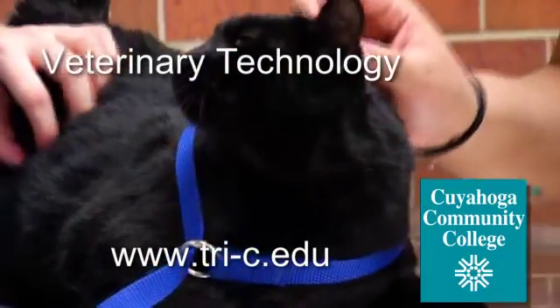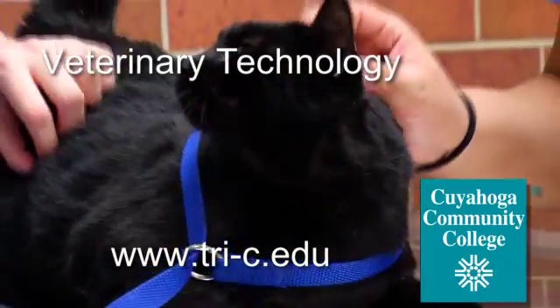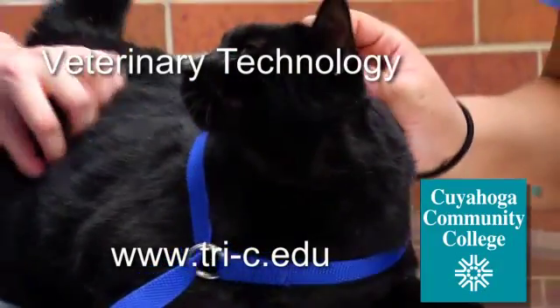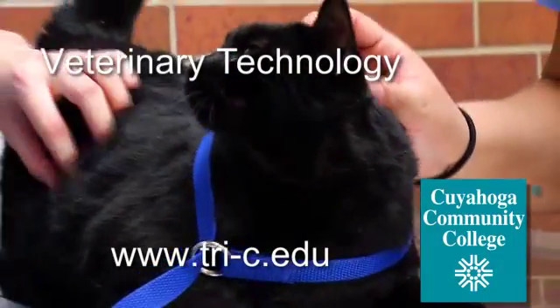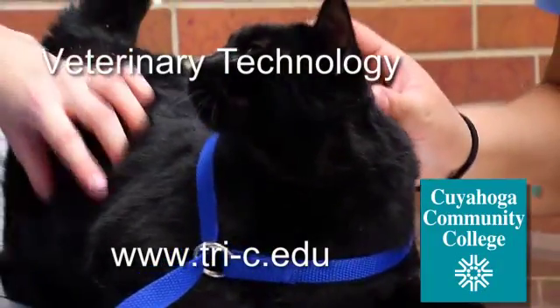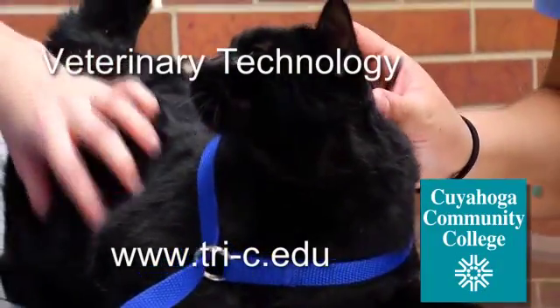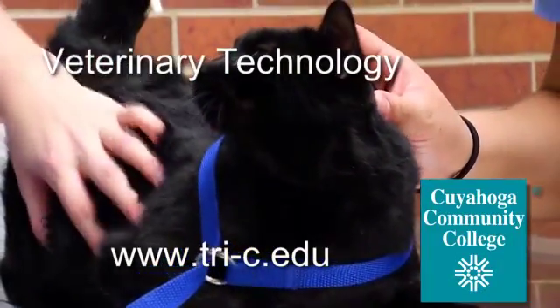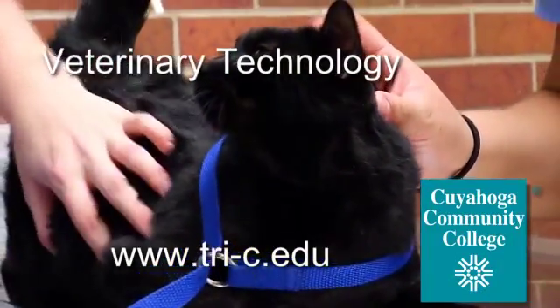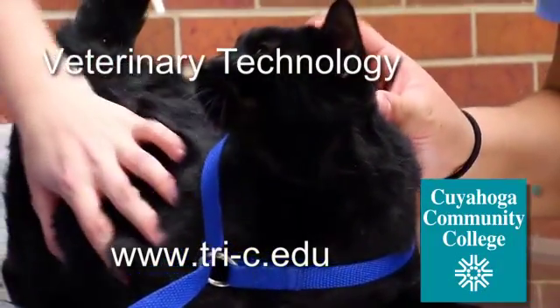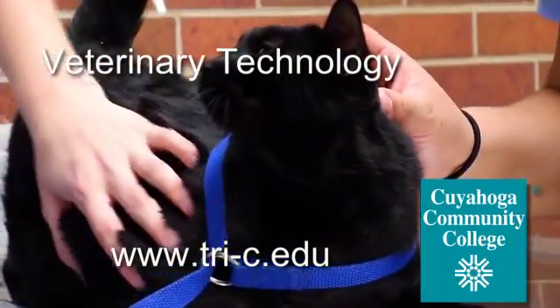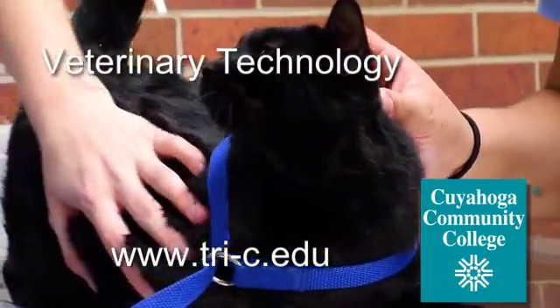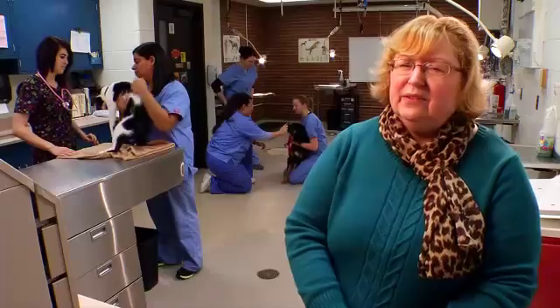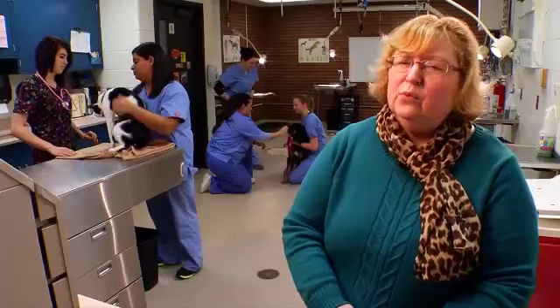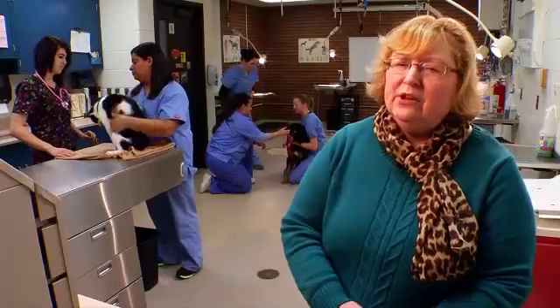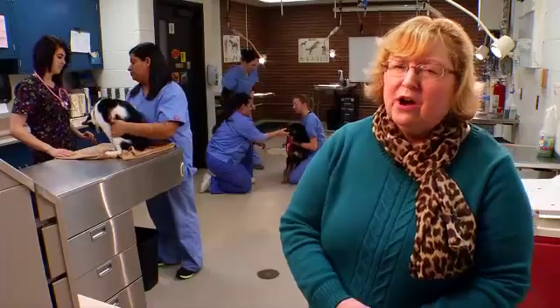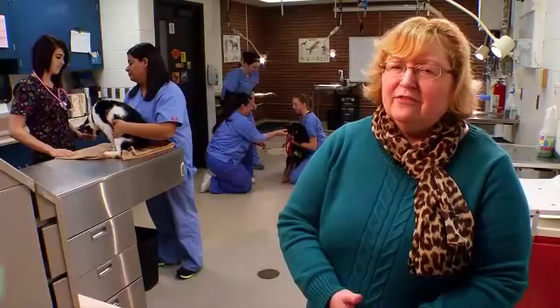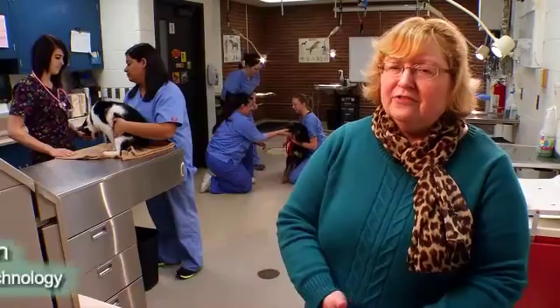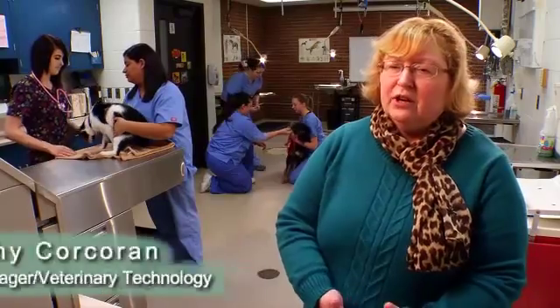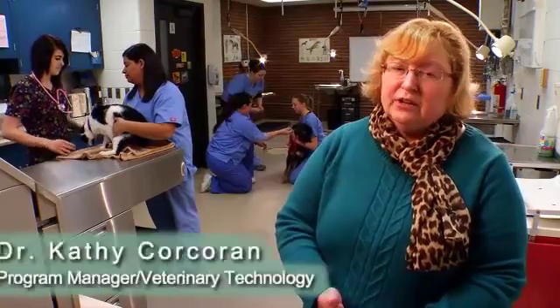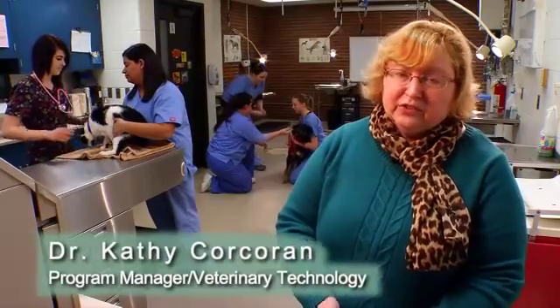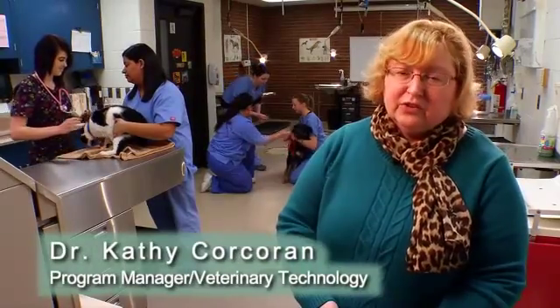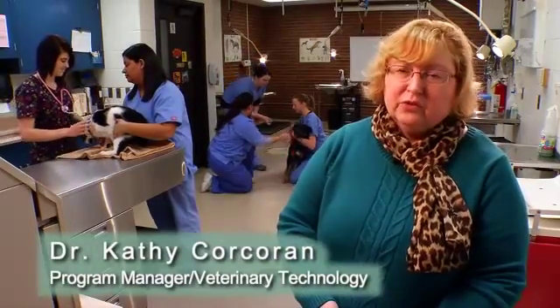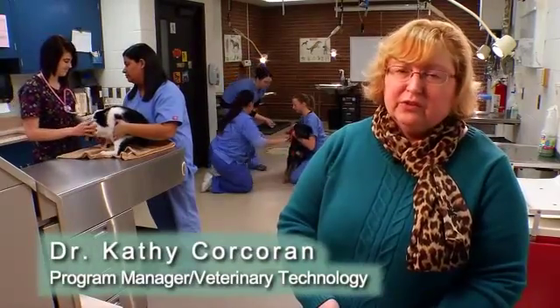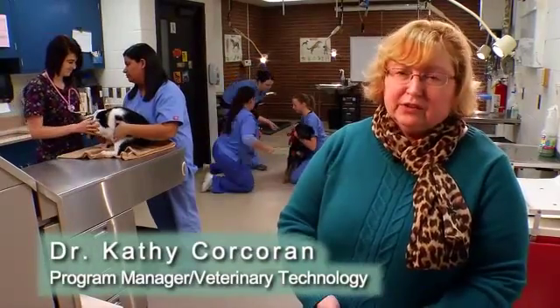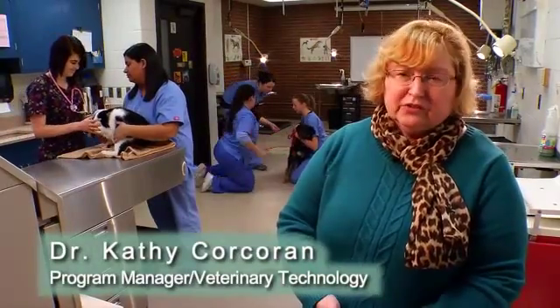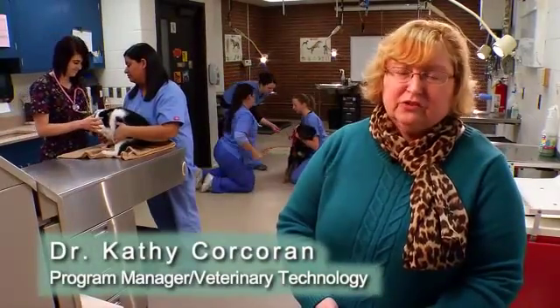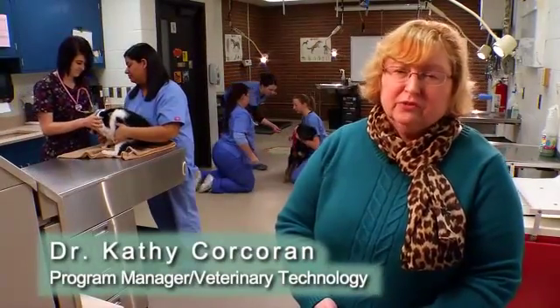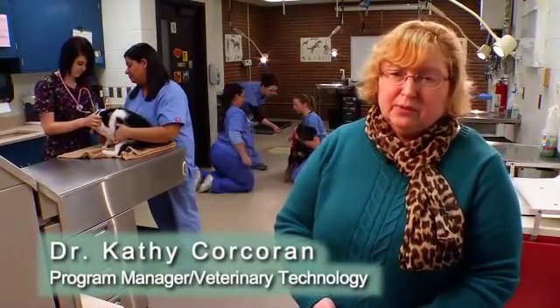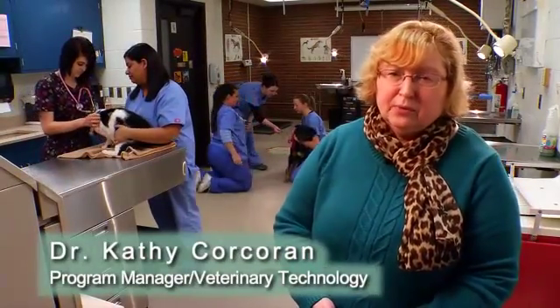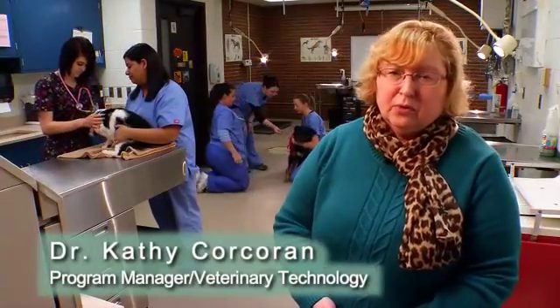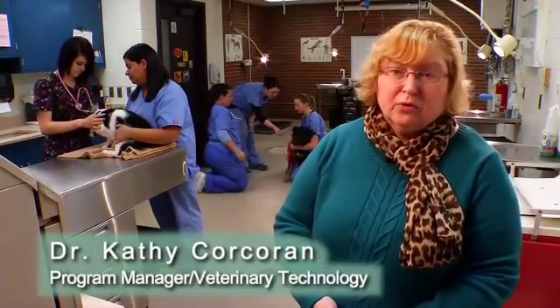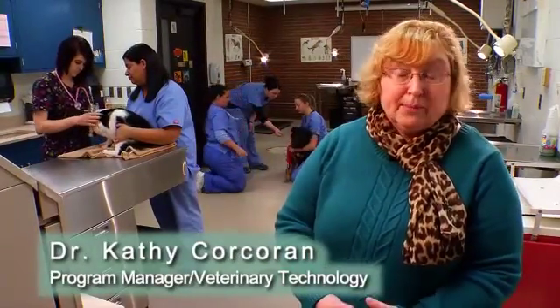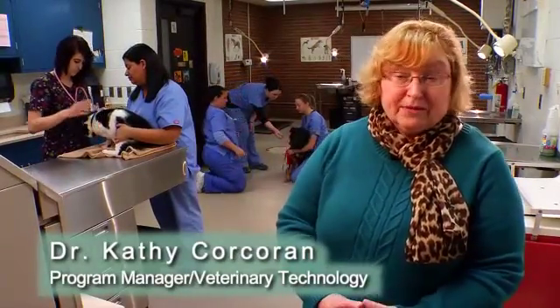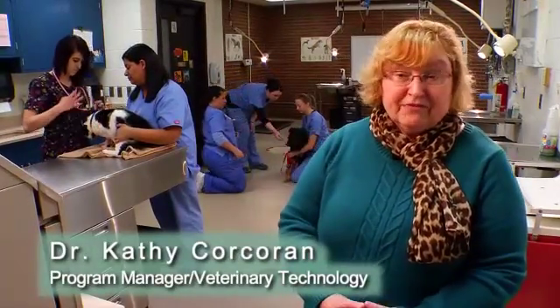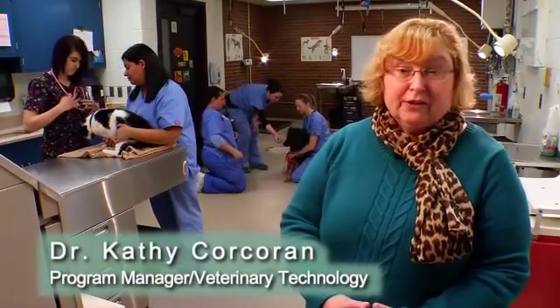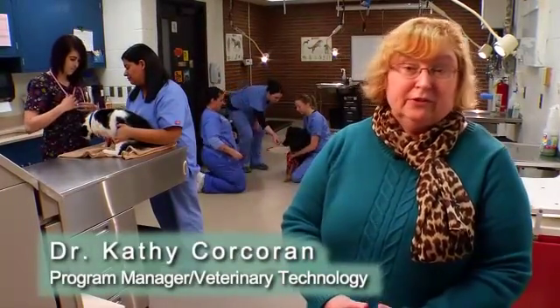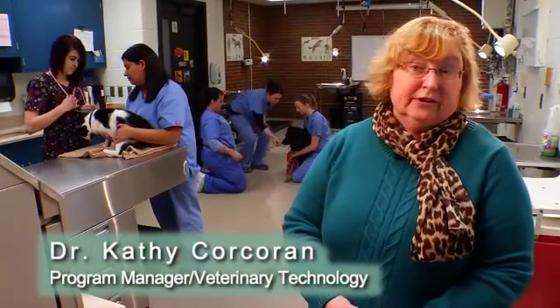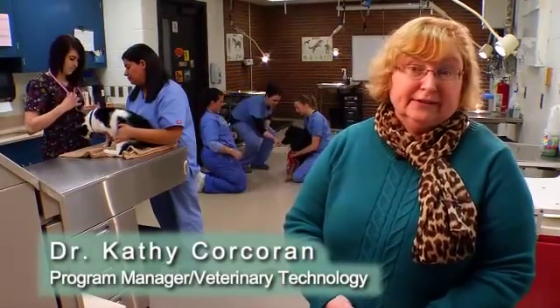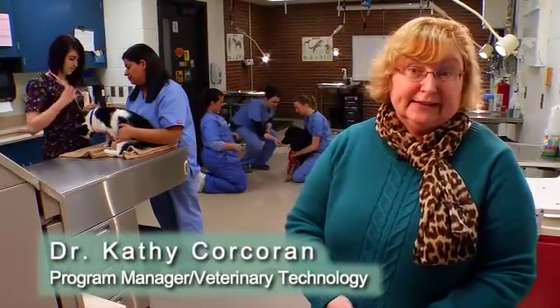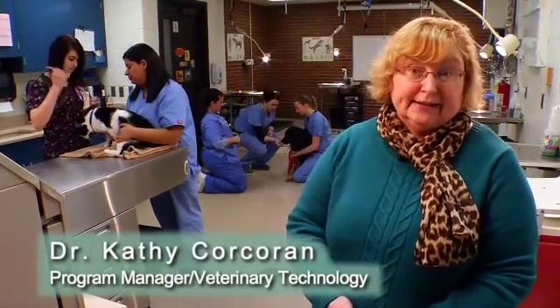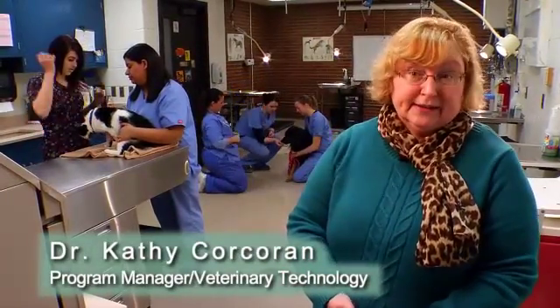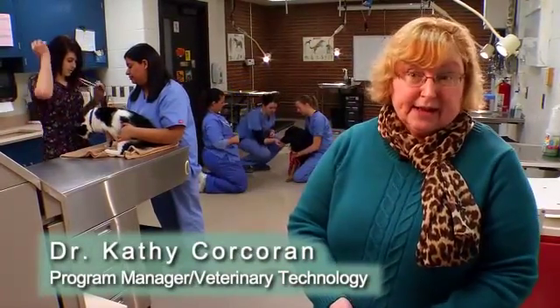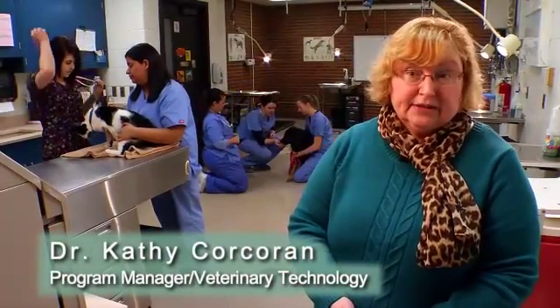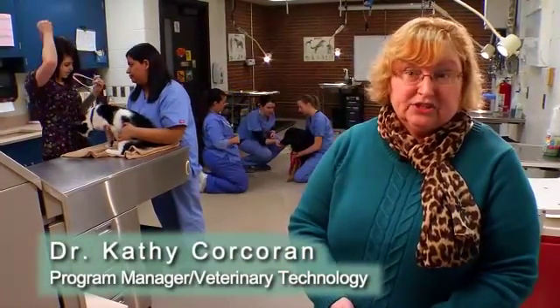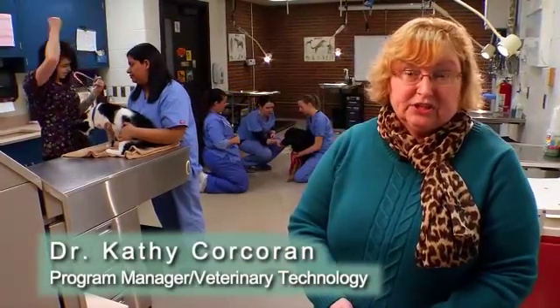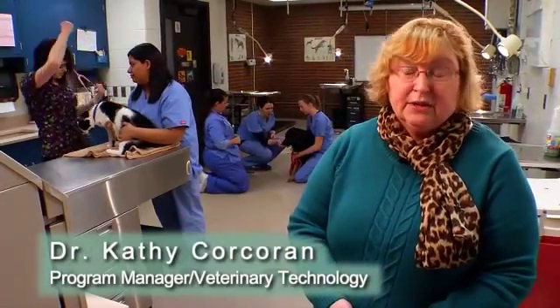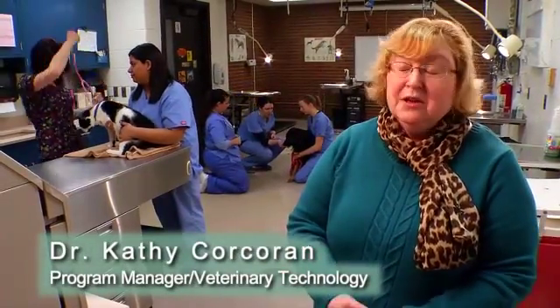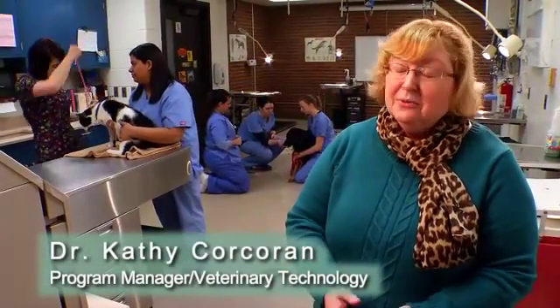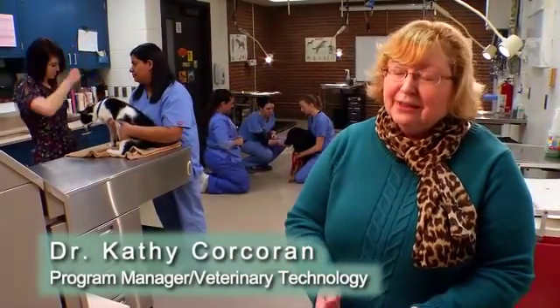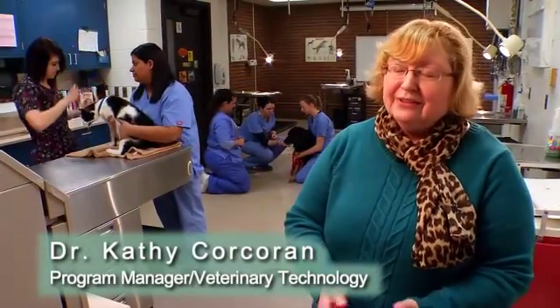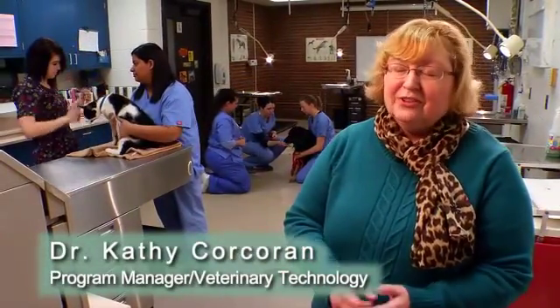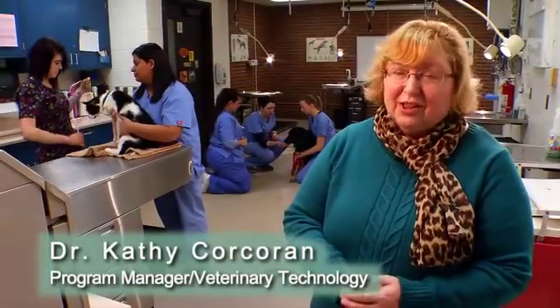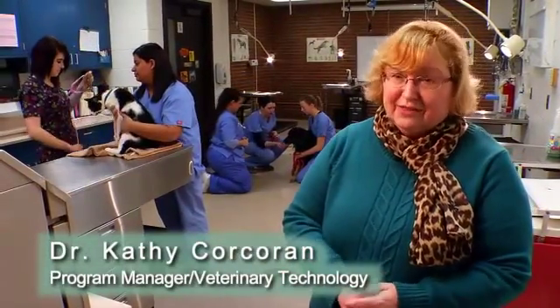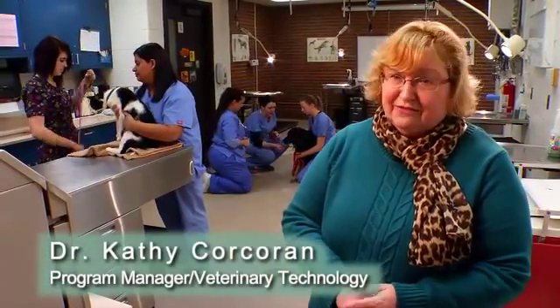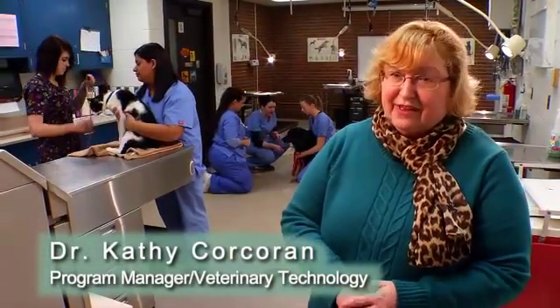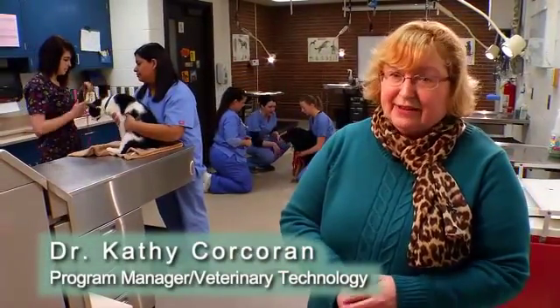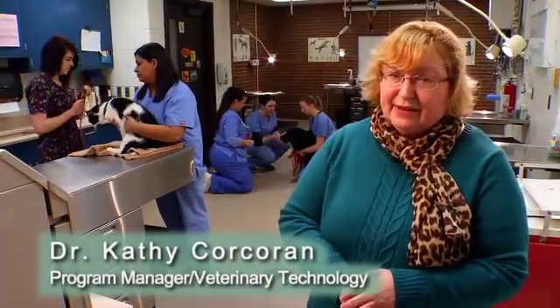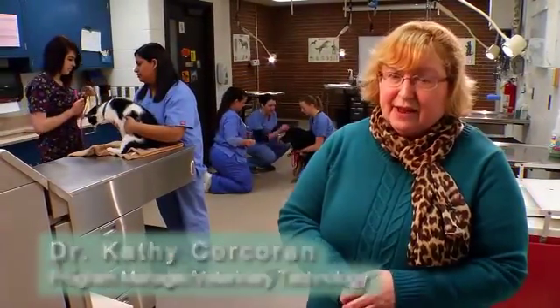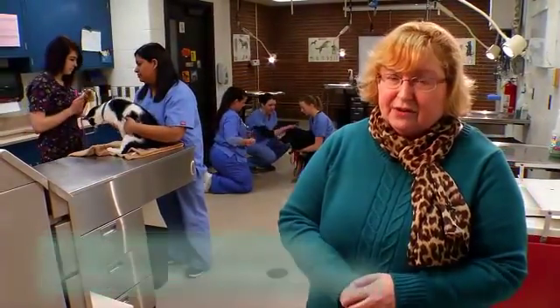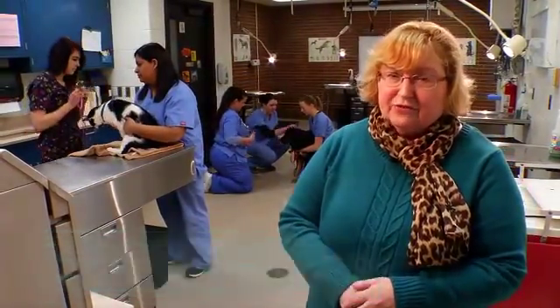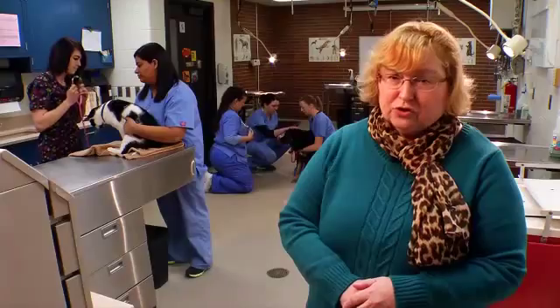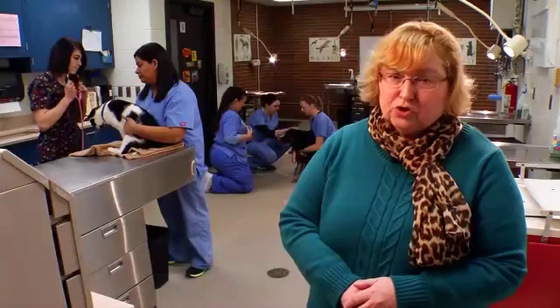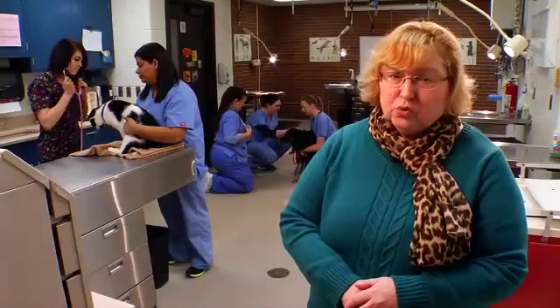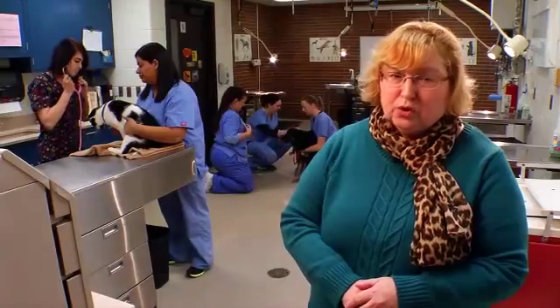Here at Tri-C, we offer an associate's degree program in veterinary technology. We like to call it Vet Tech for short.